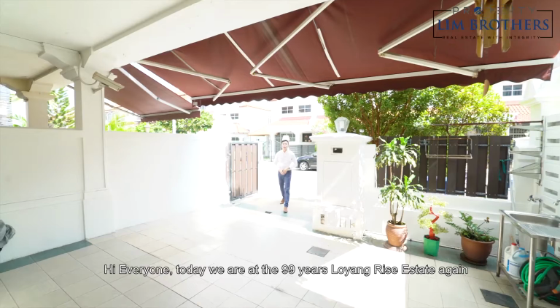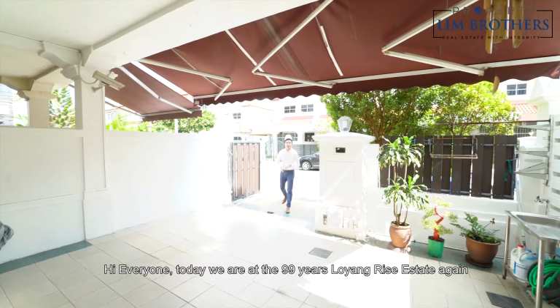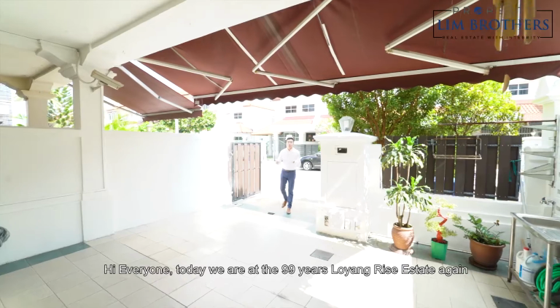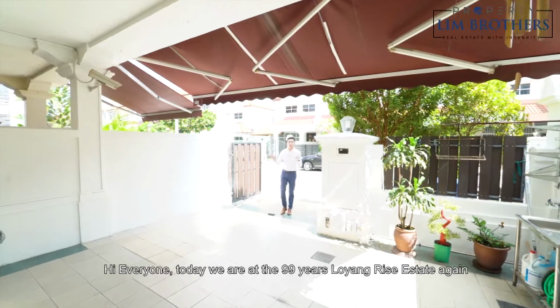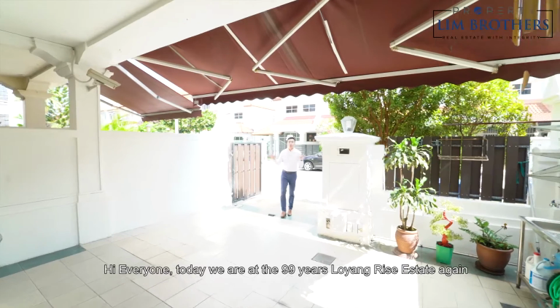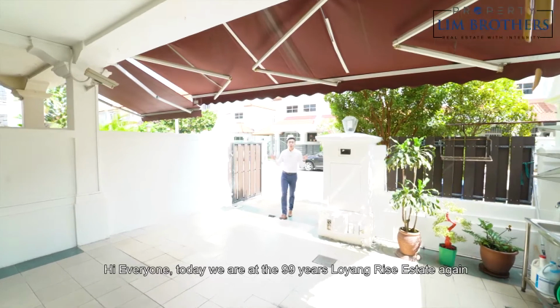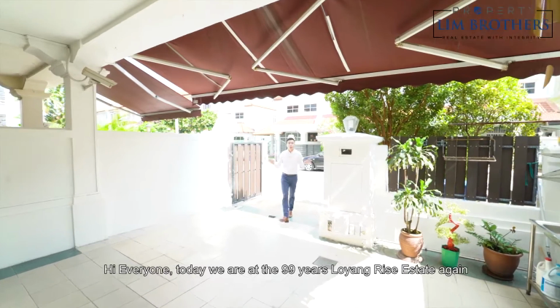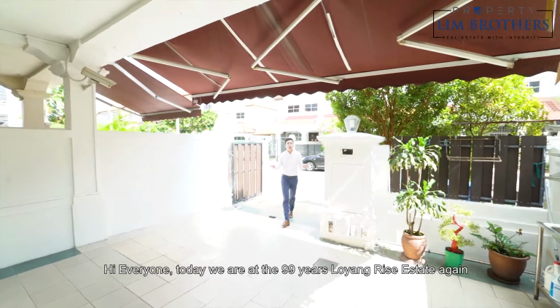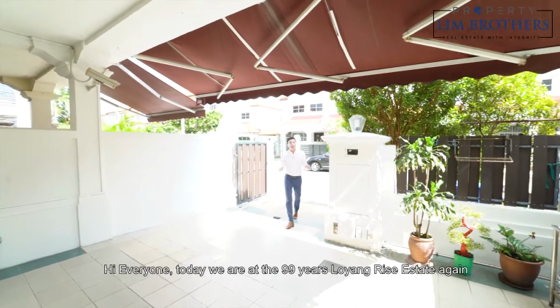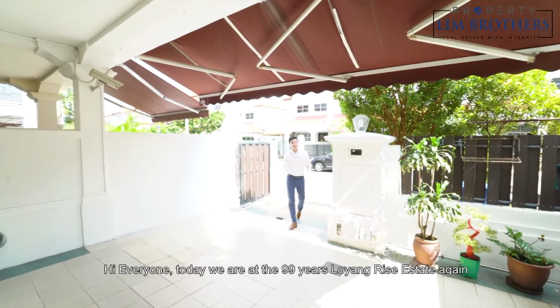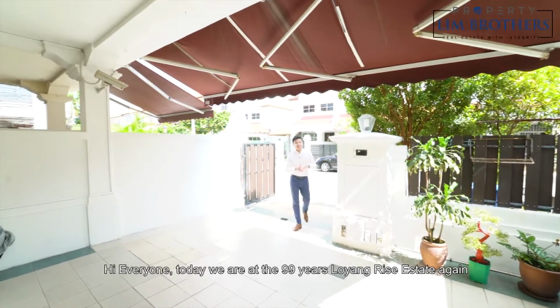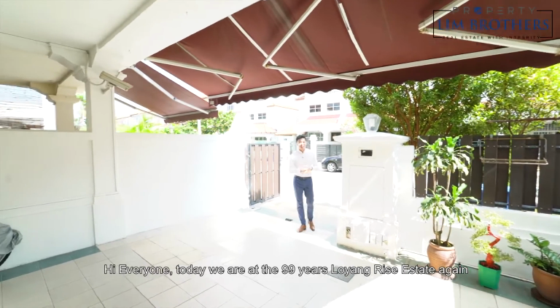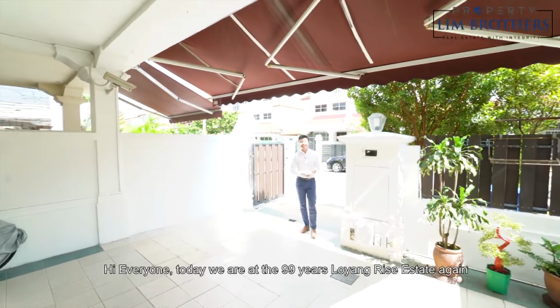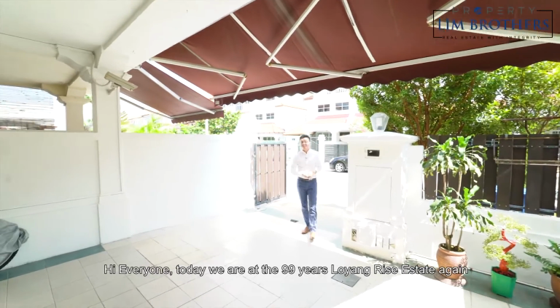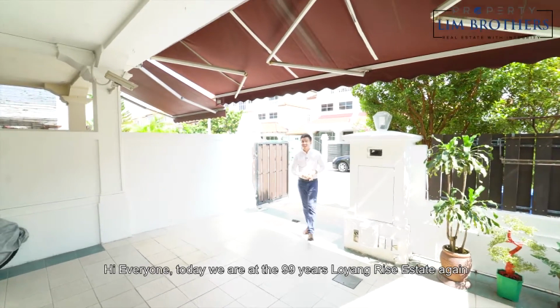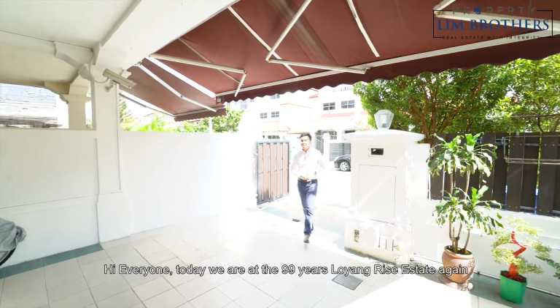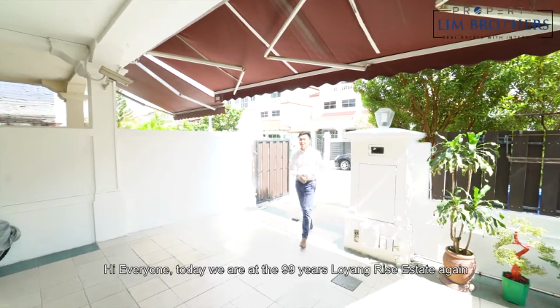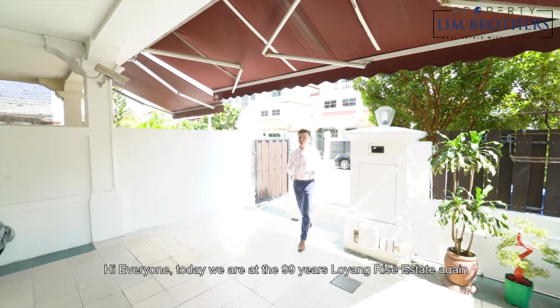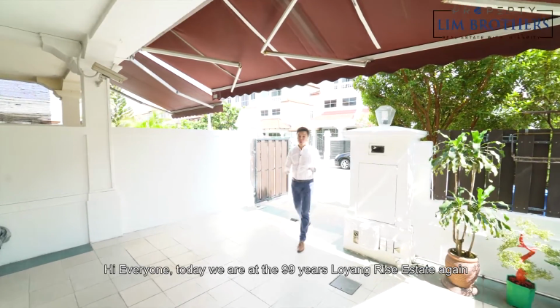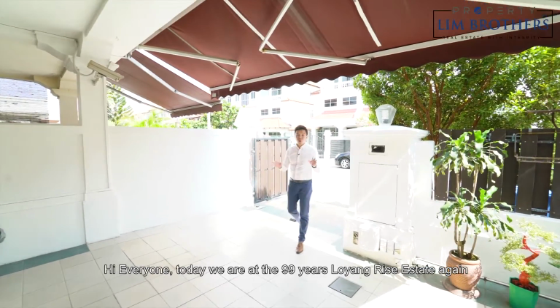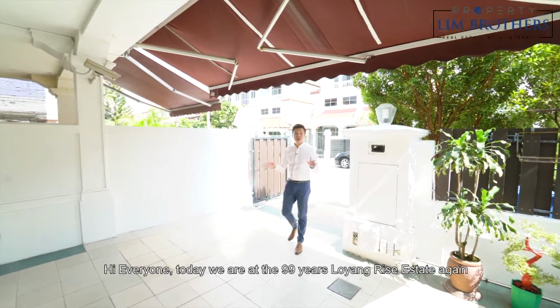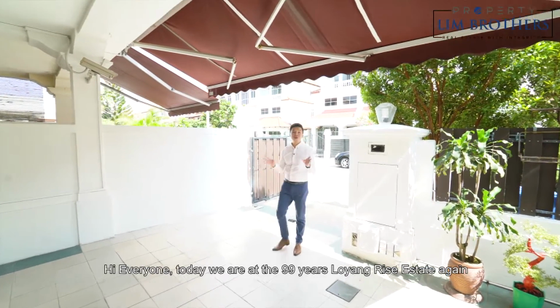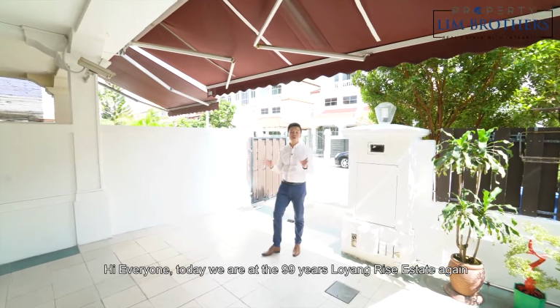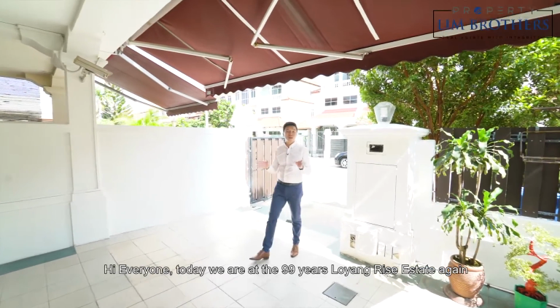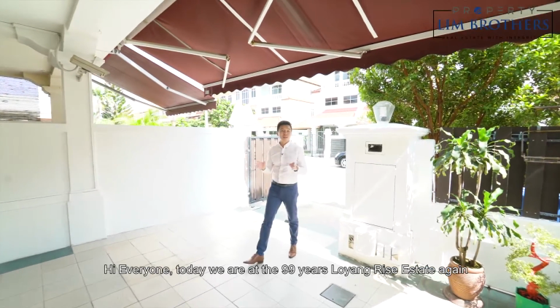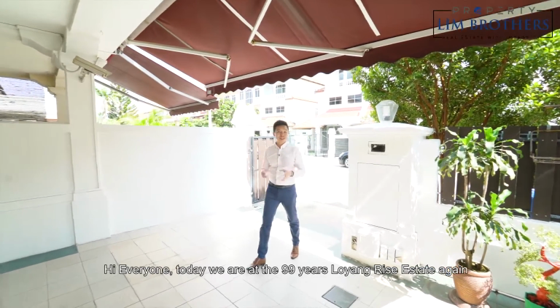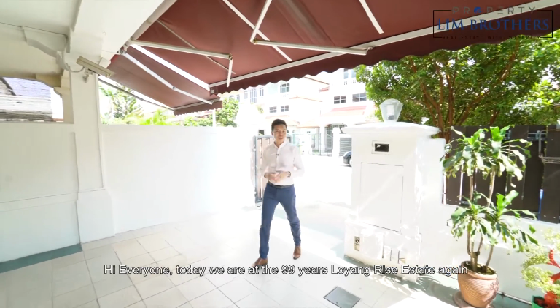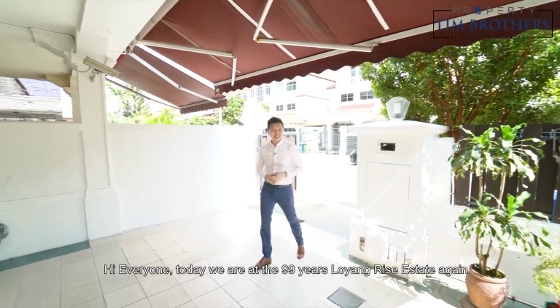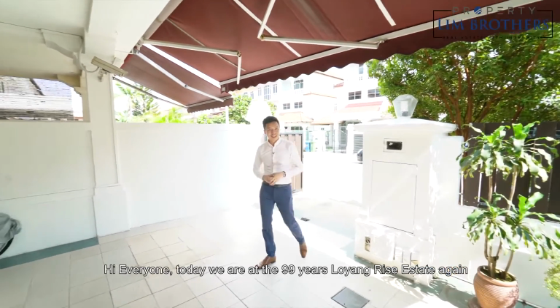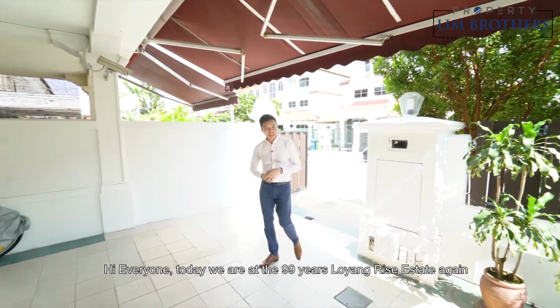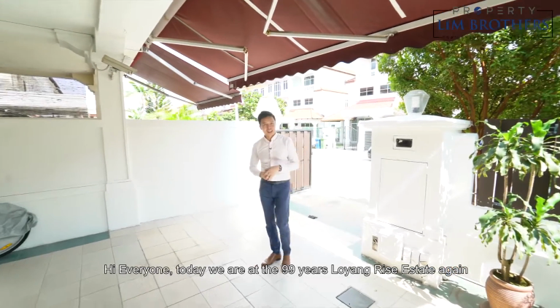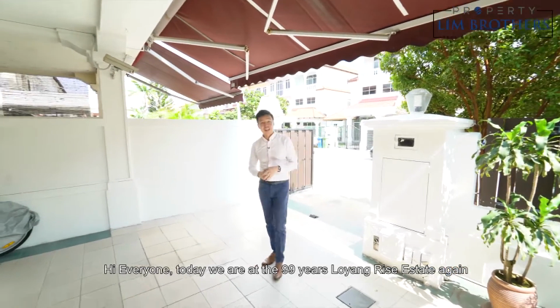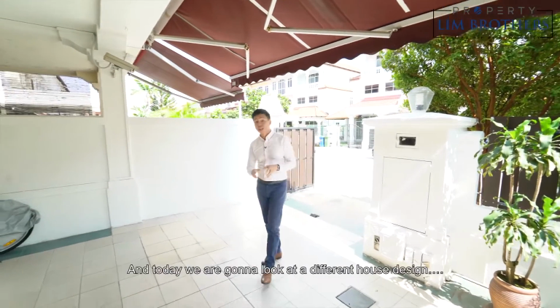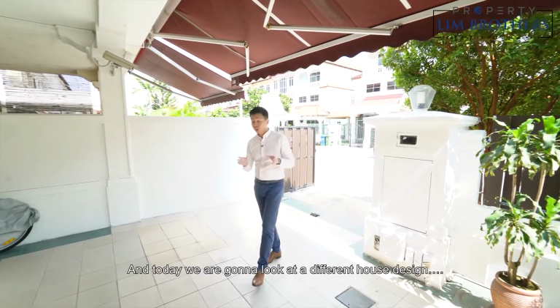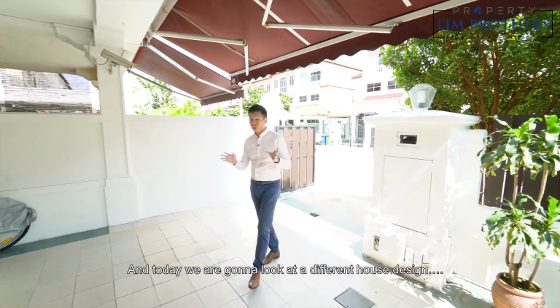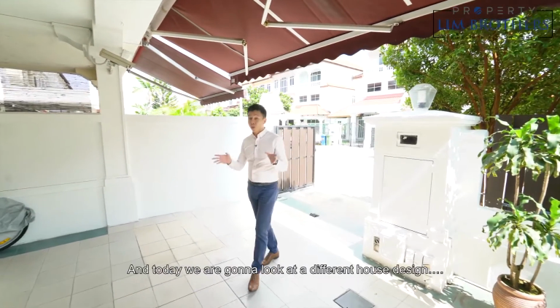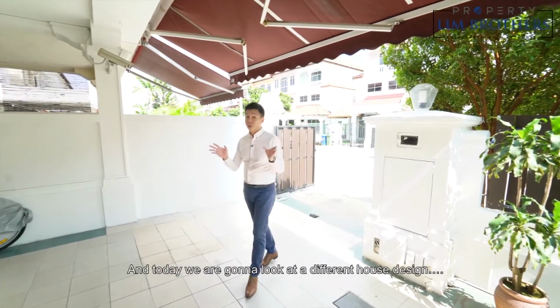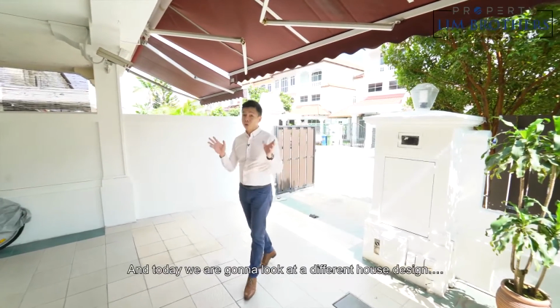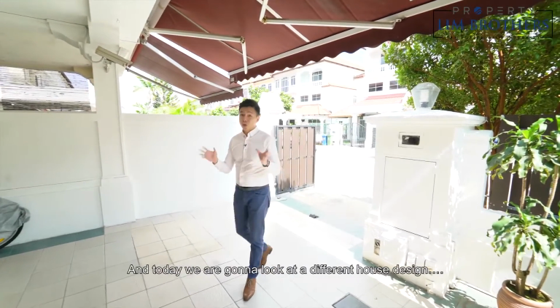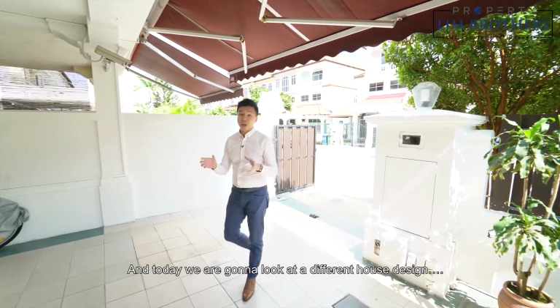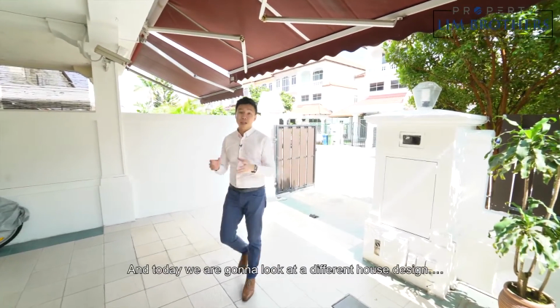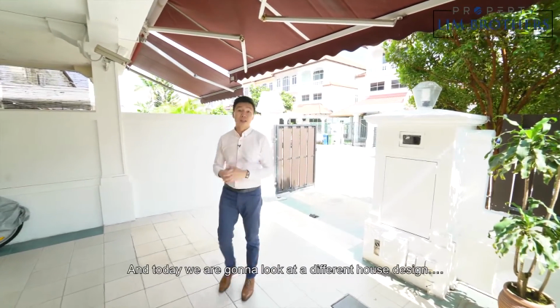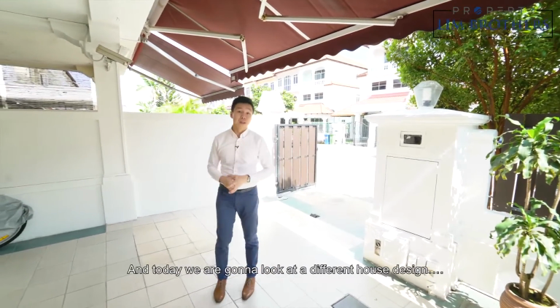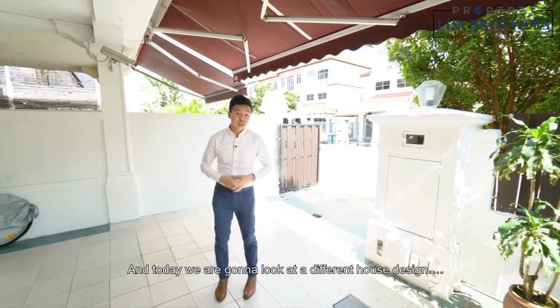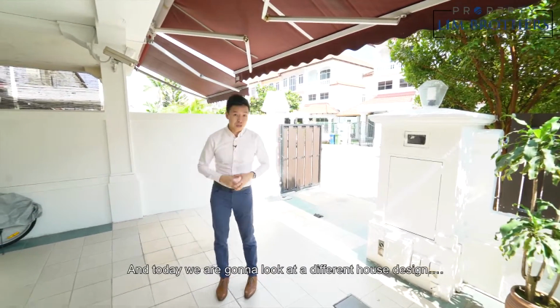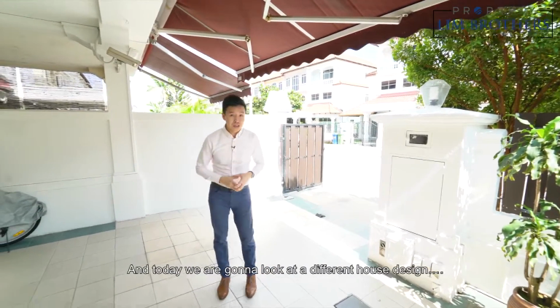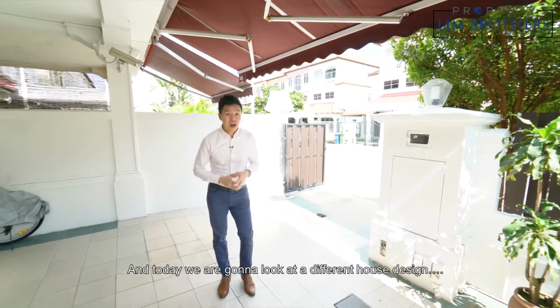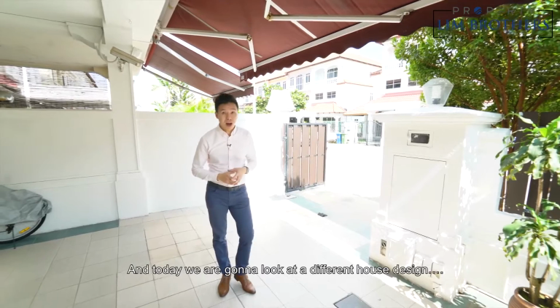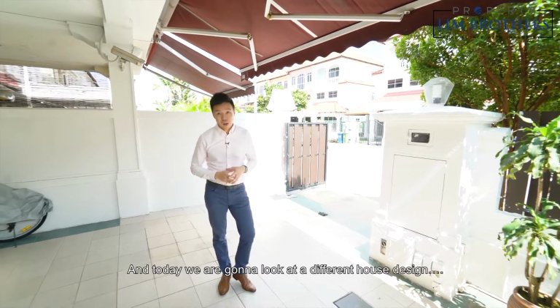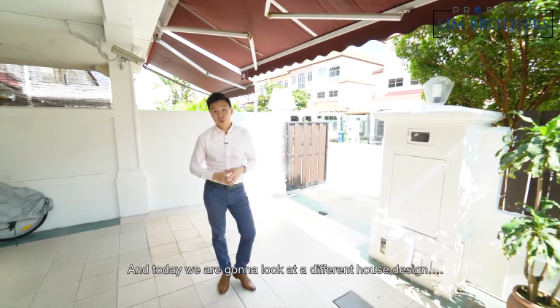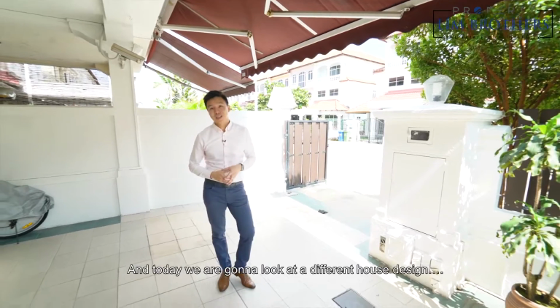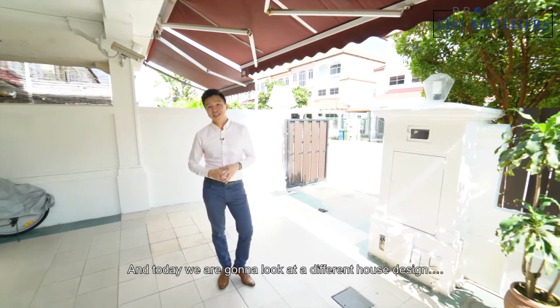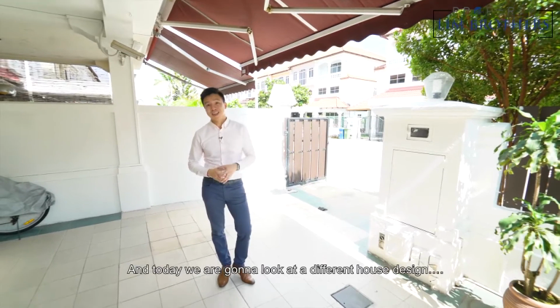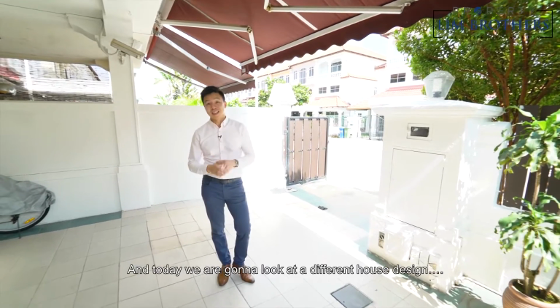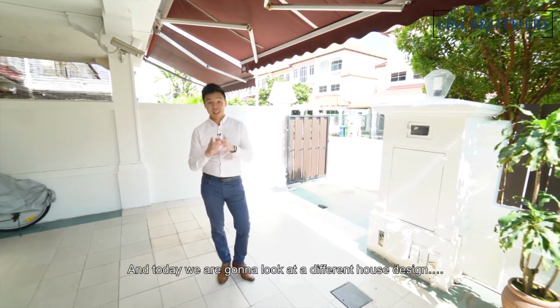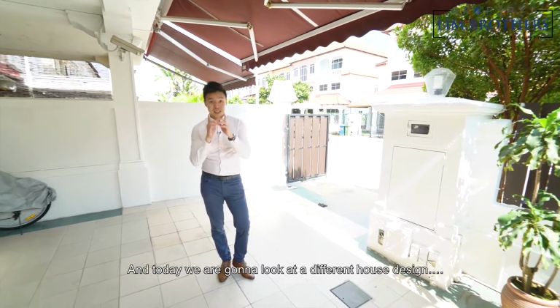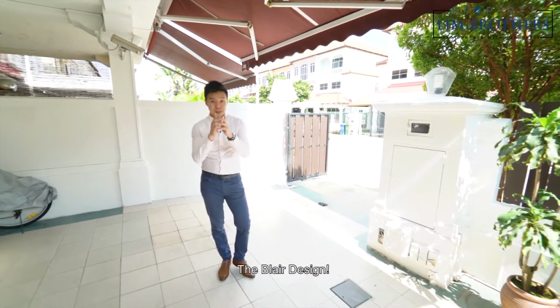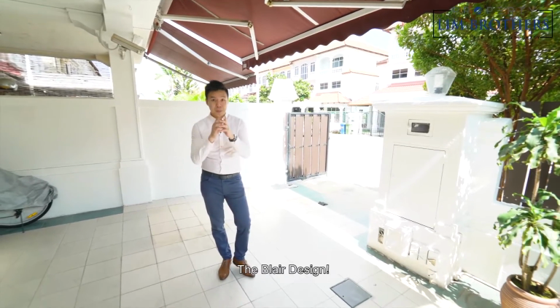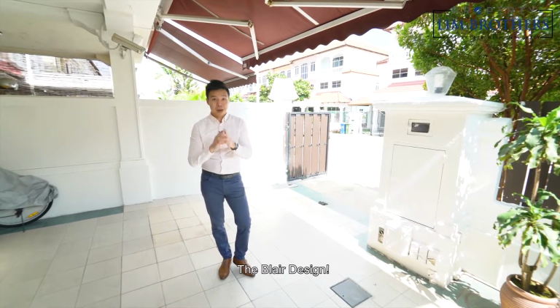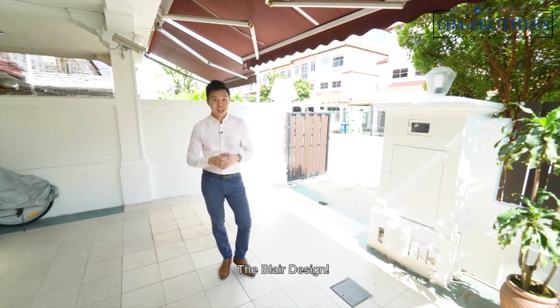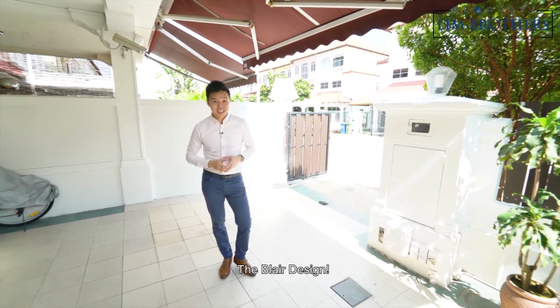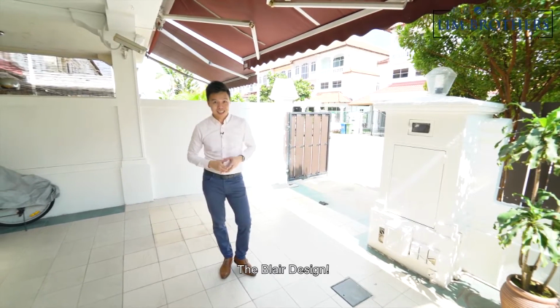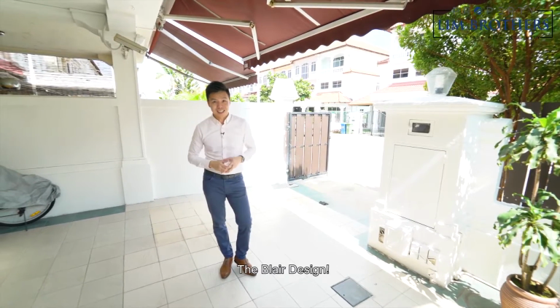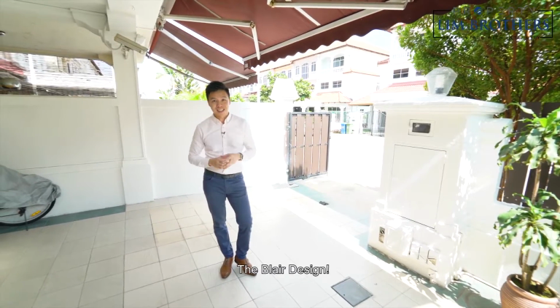Hi everyone, today we are at the 99-year Lowyang Rice Estate again, and today we are going to look at the different house design — the Blair design.